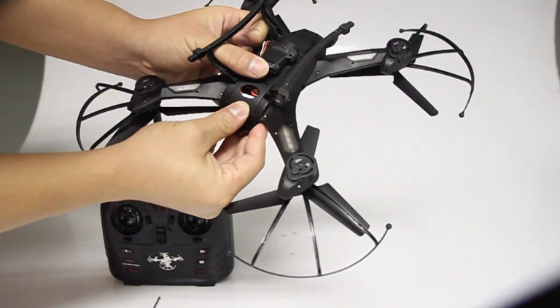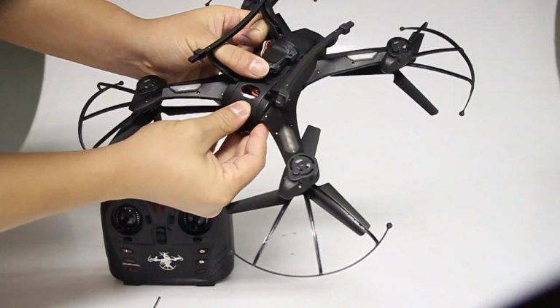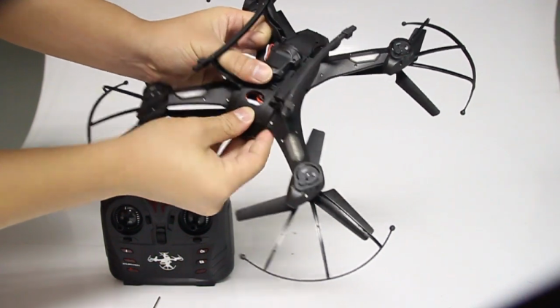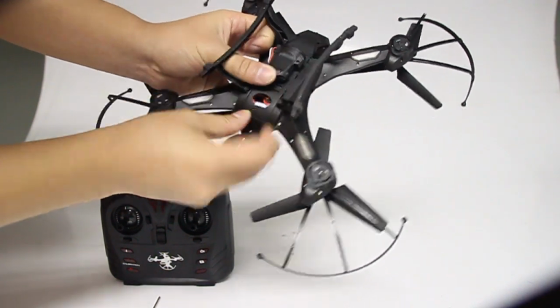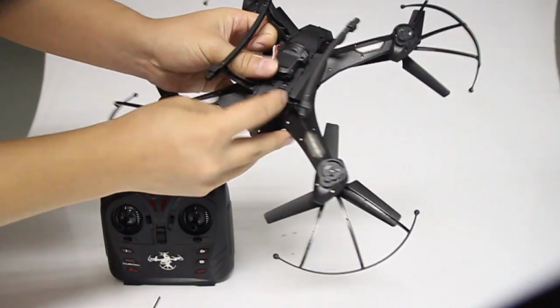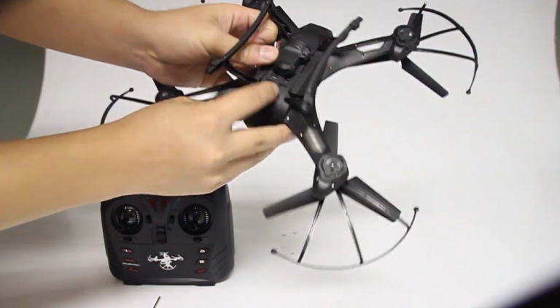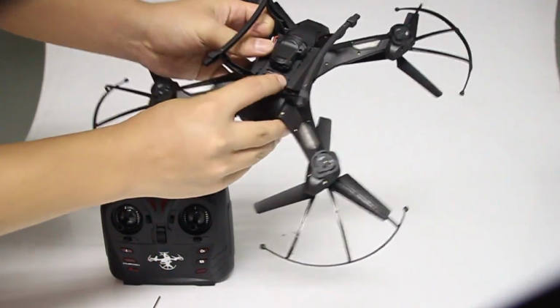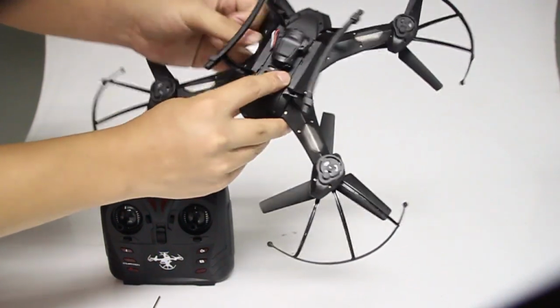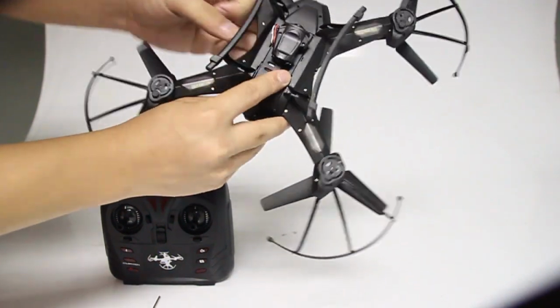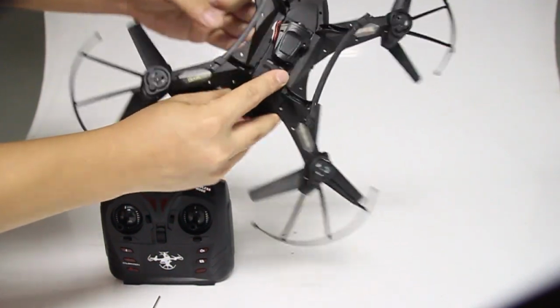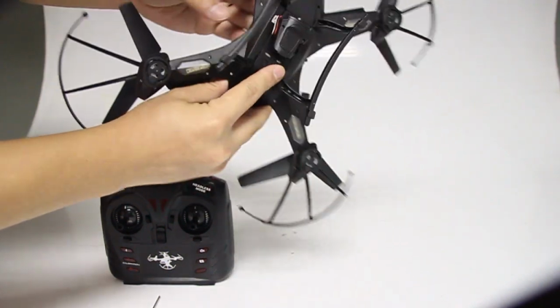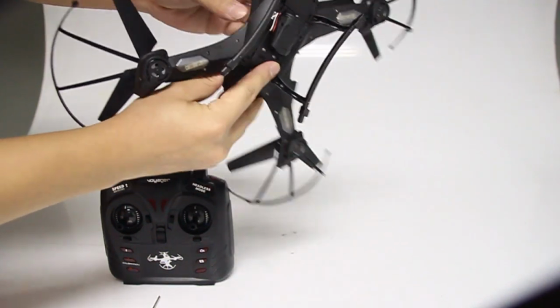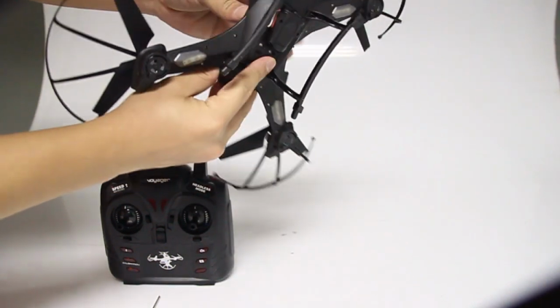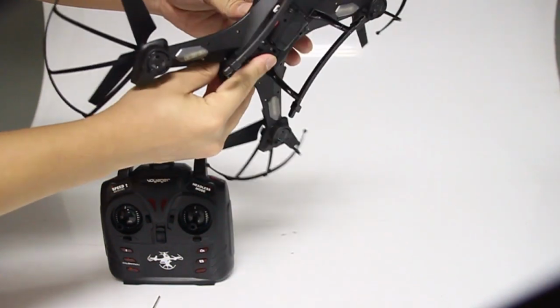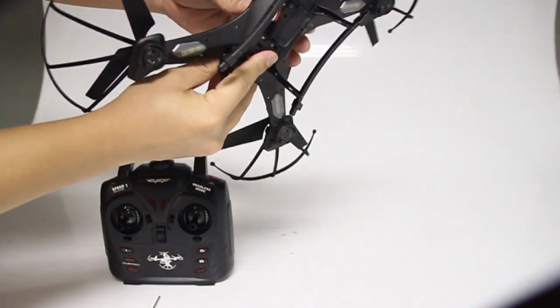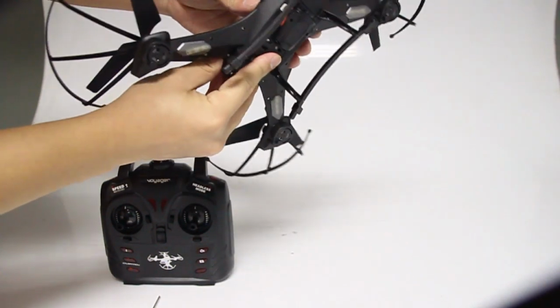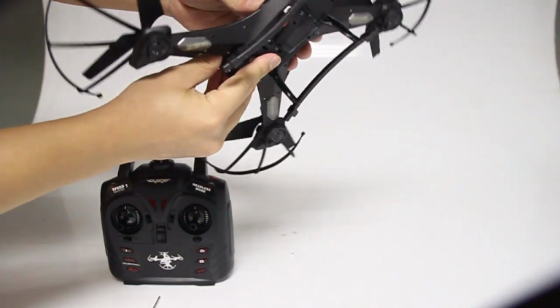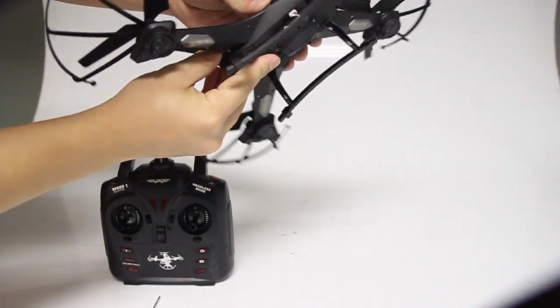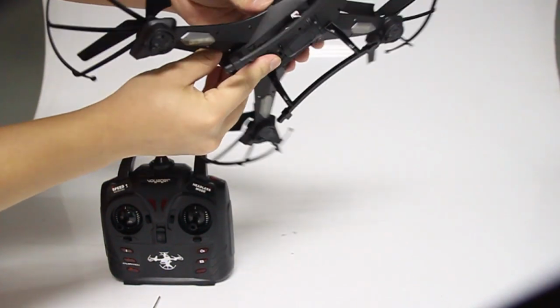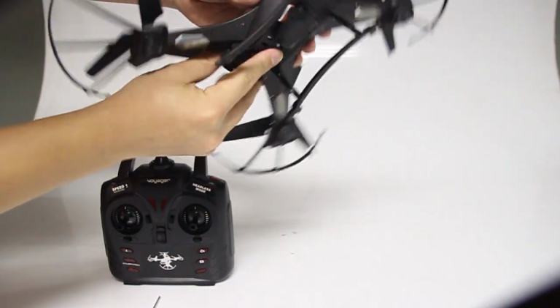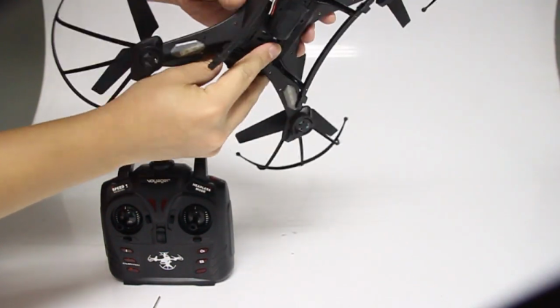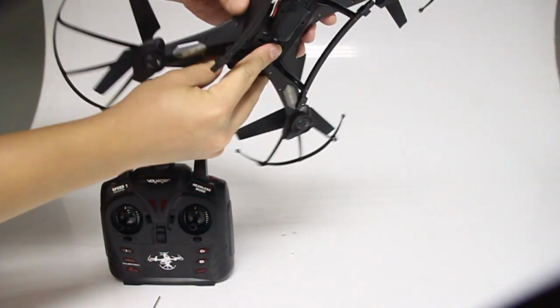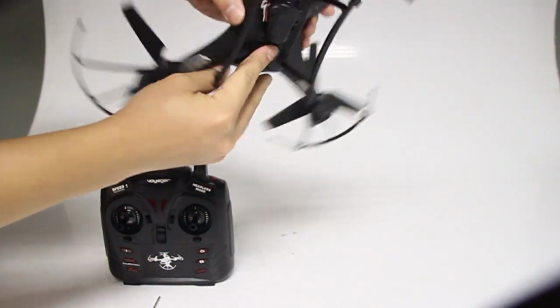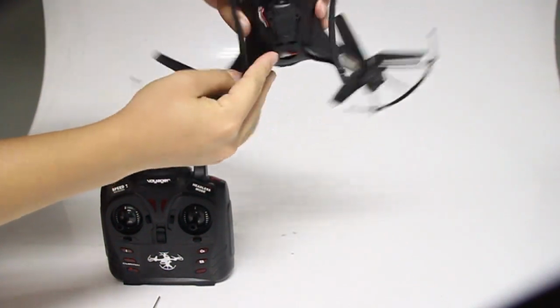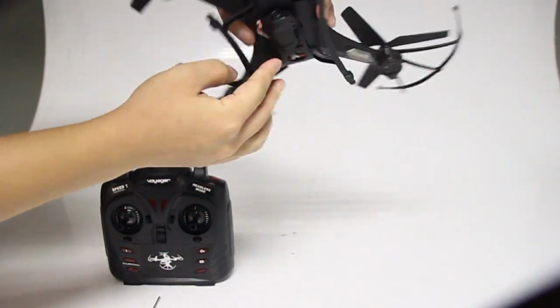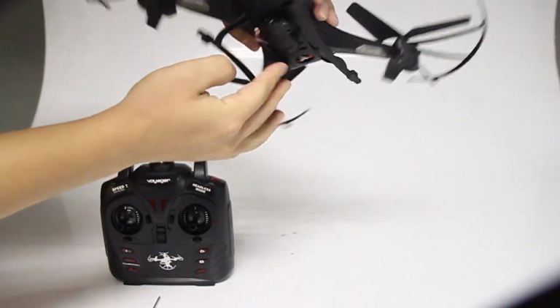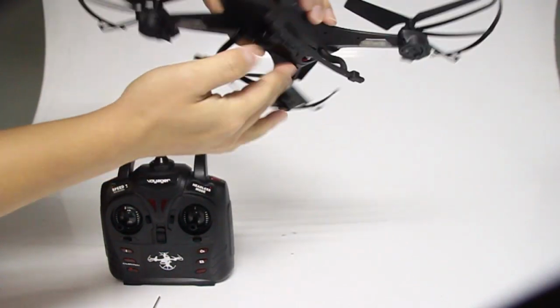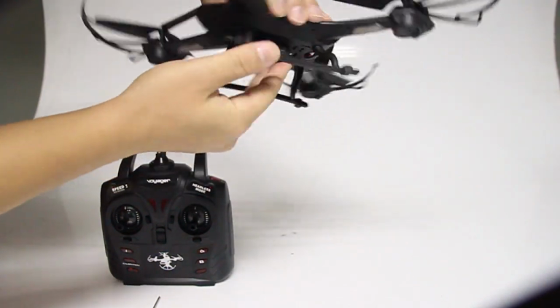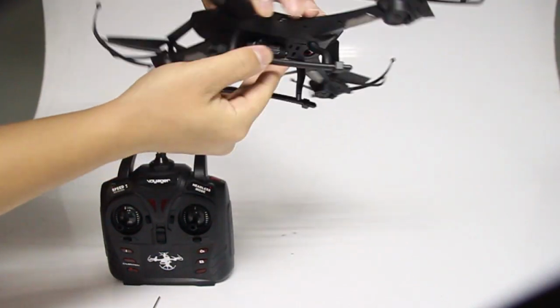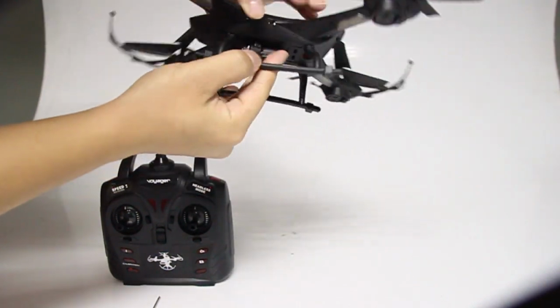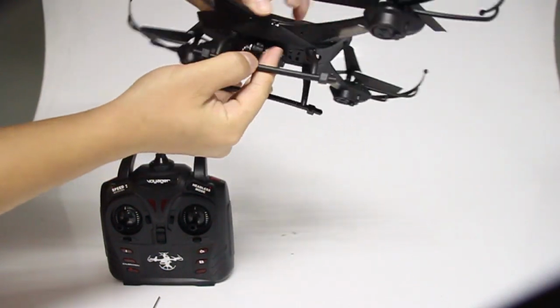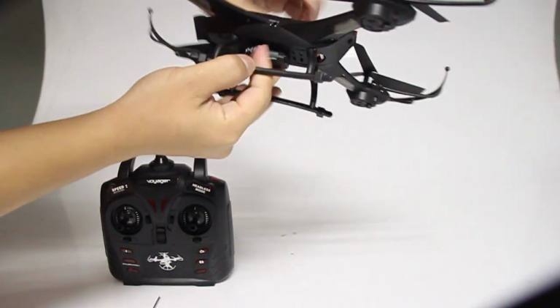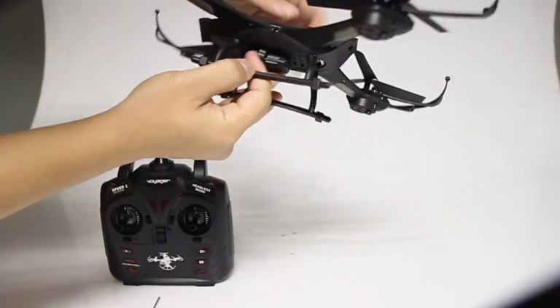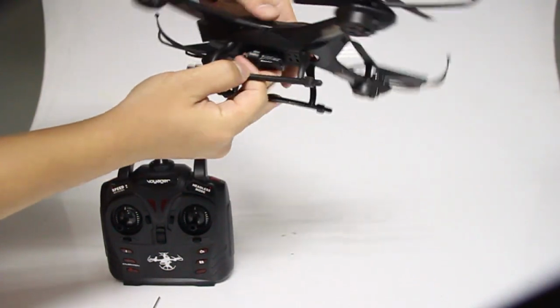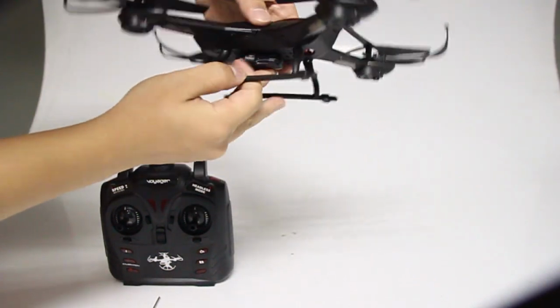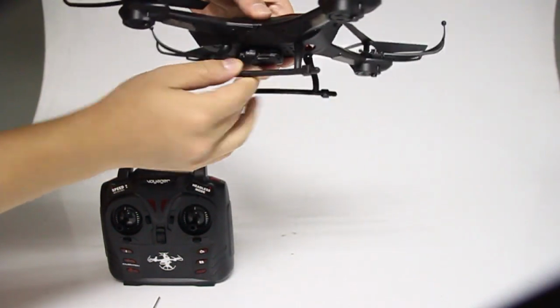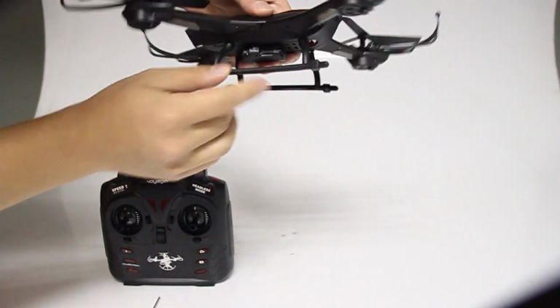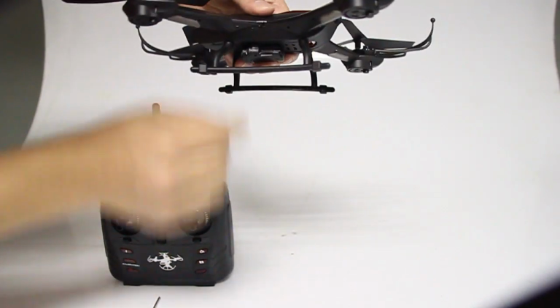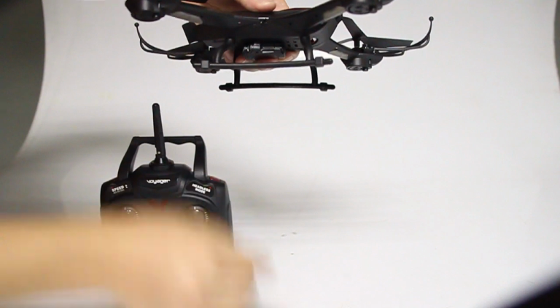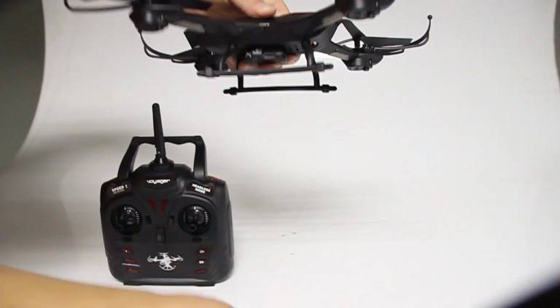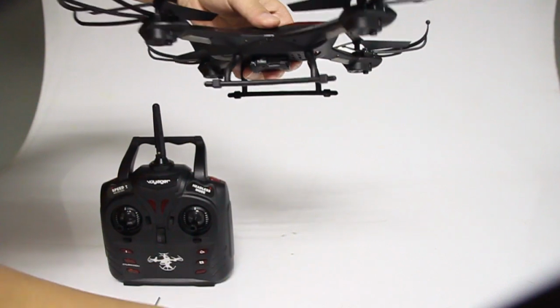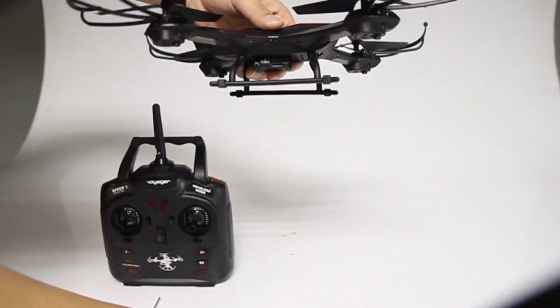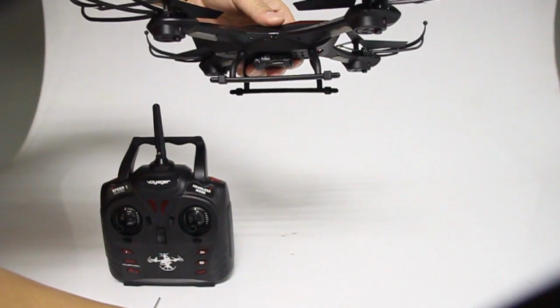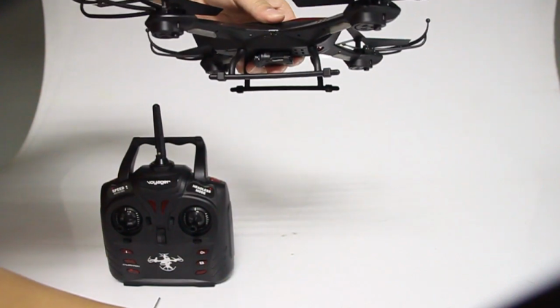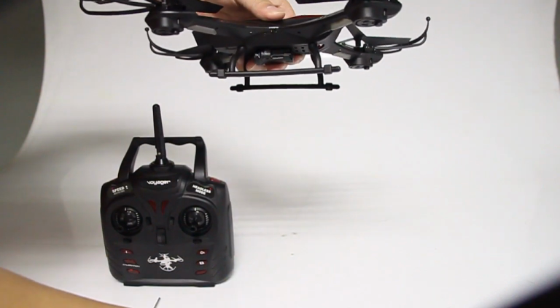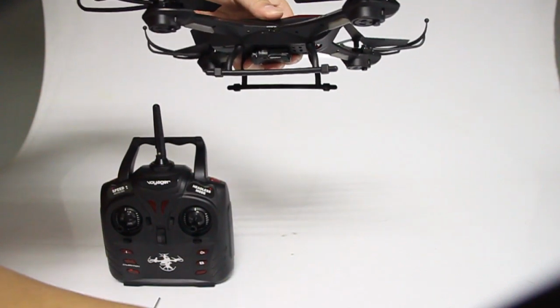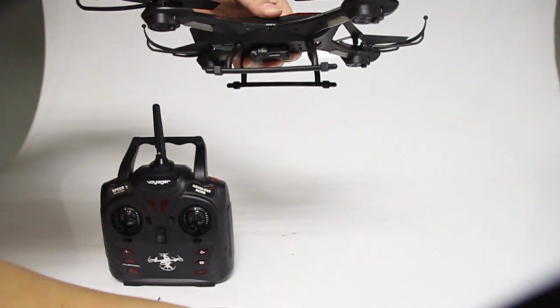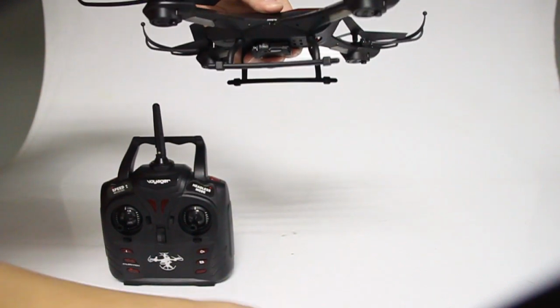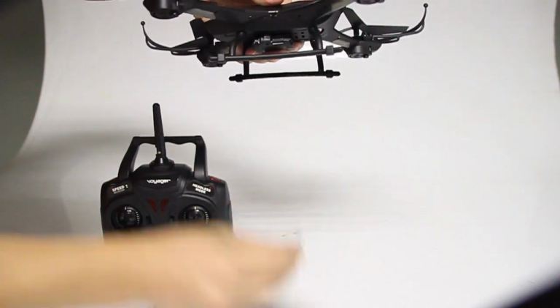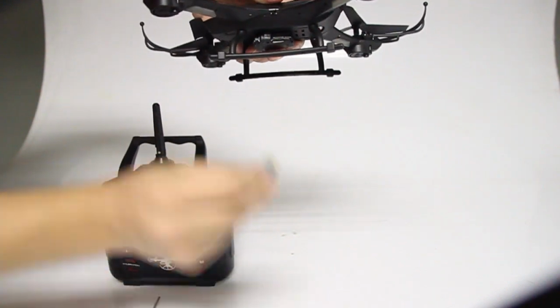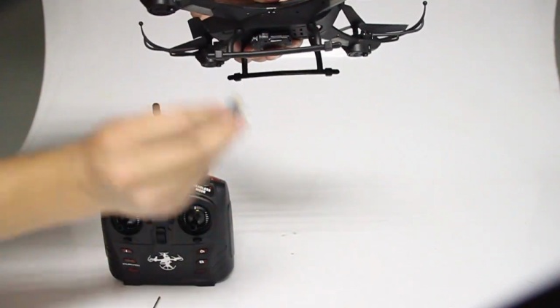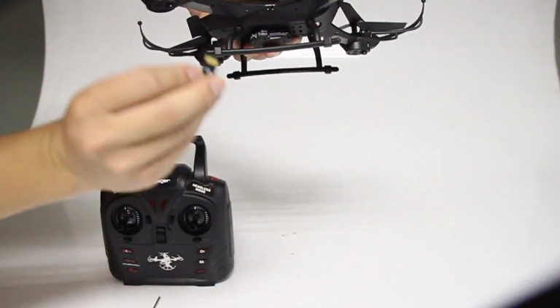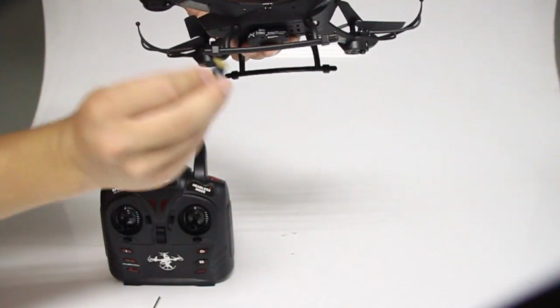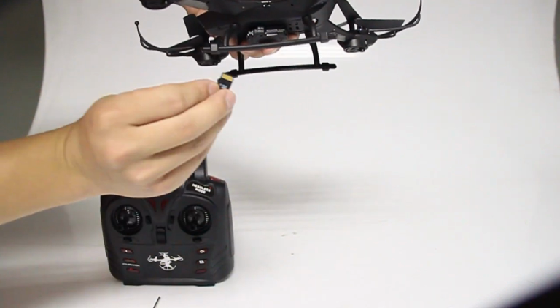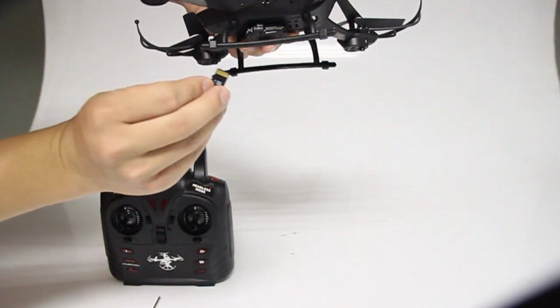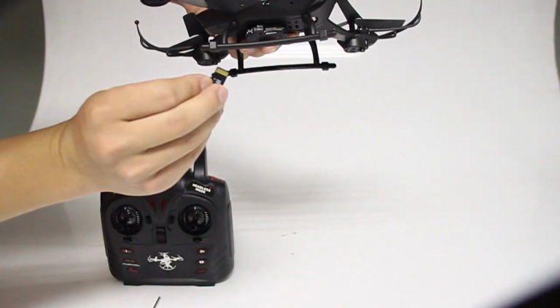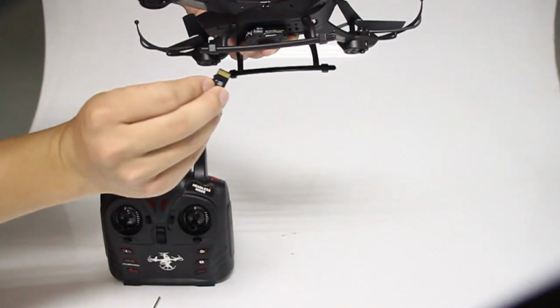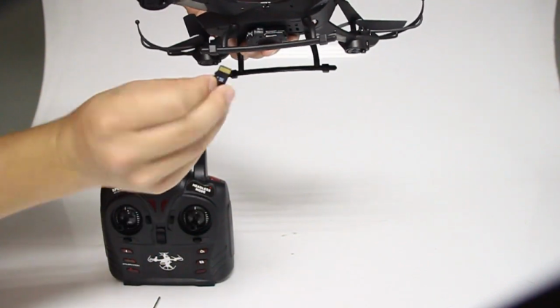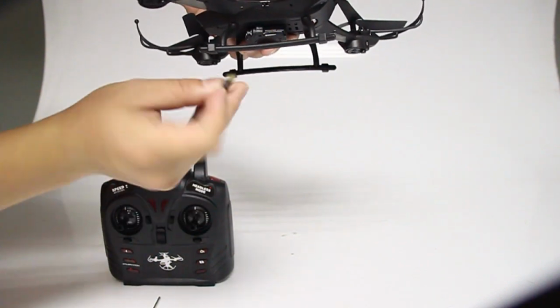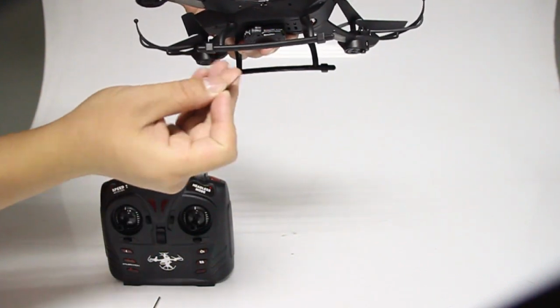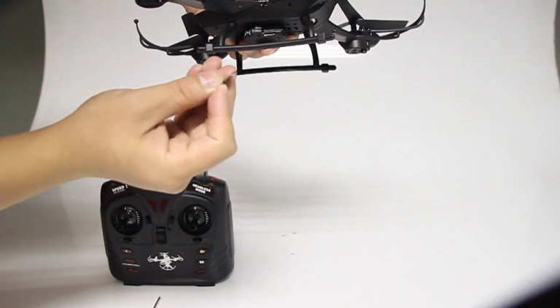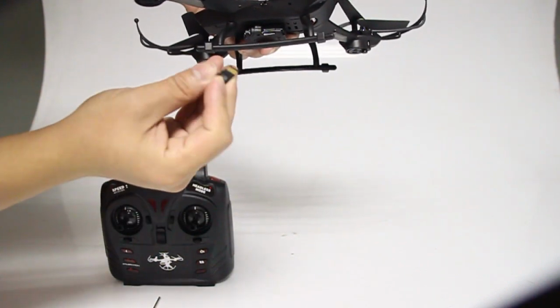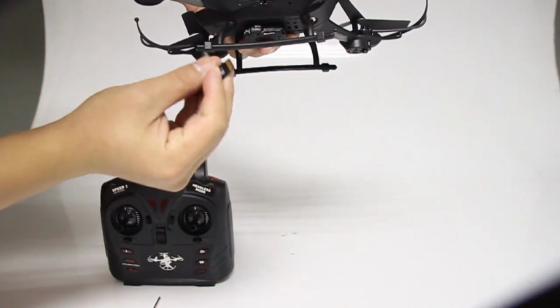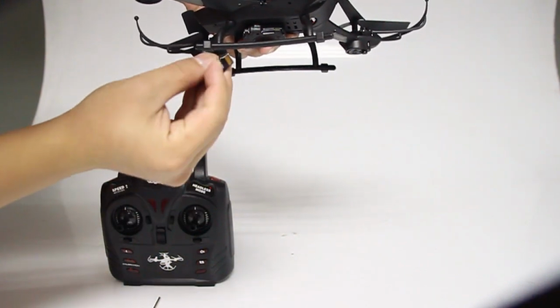Insert an 8GB SD memory card on the side of your drone. Please note the SD card is not included.